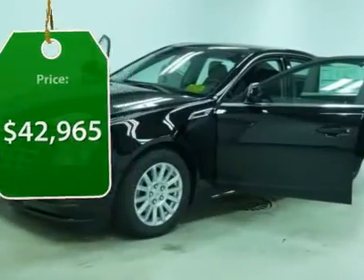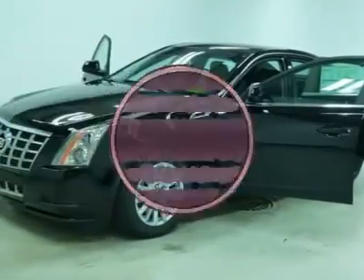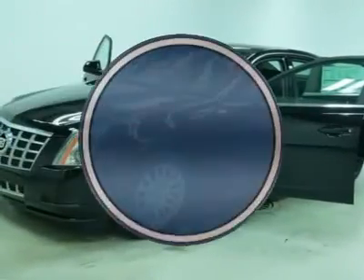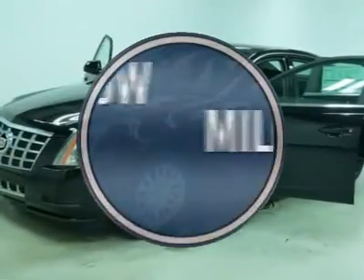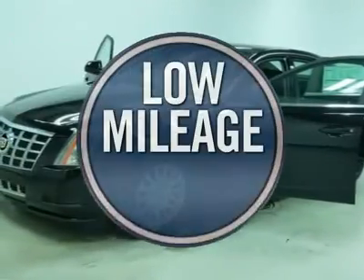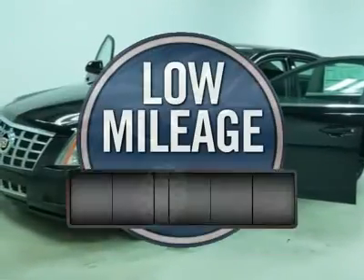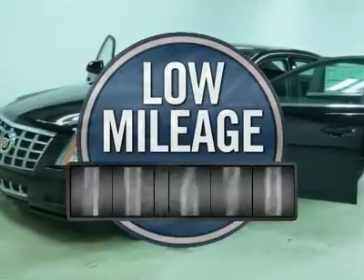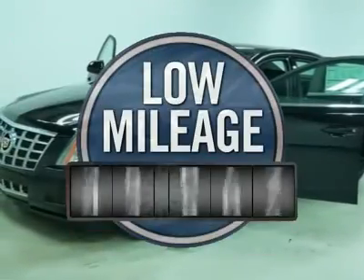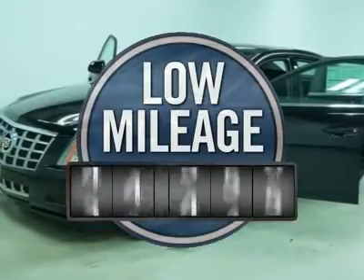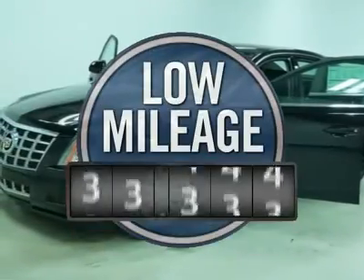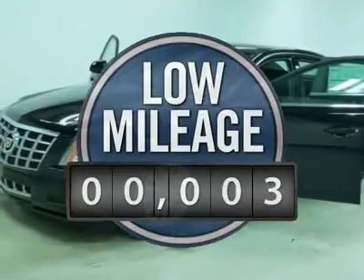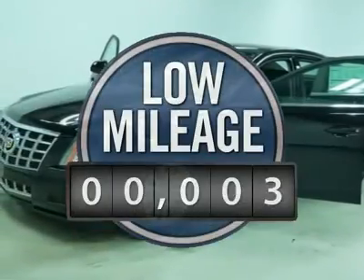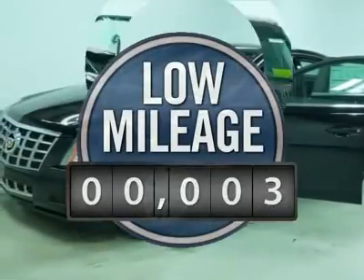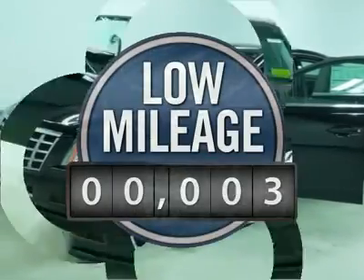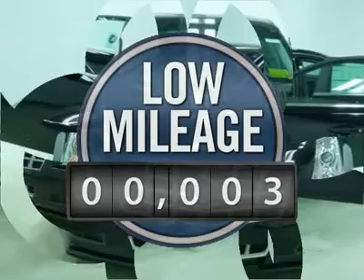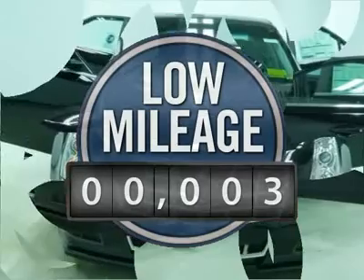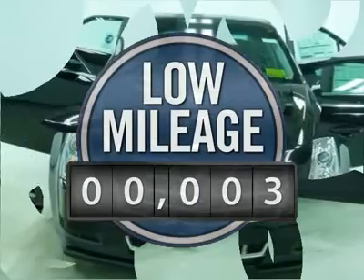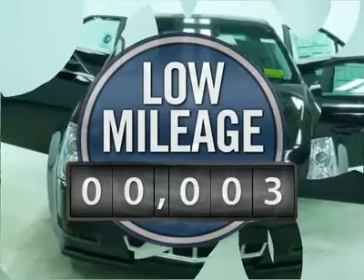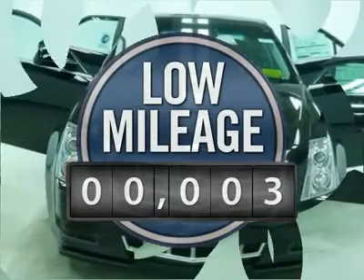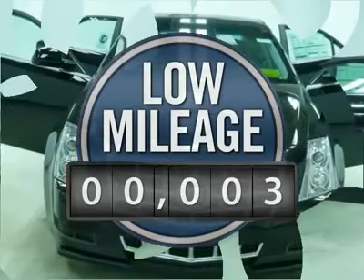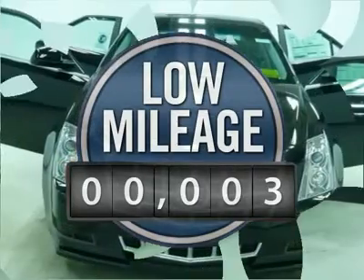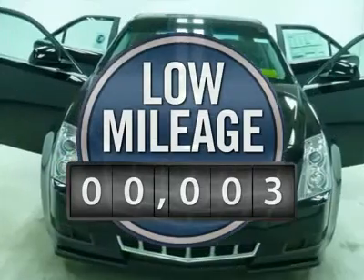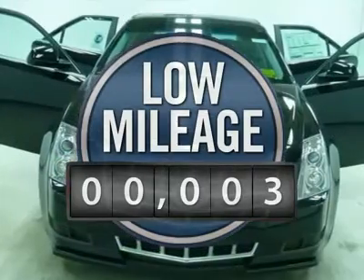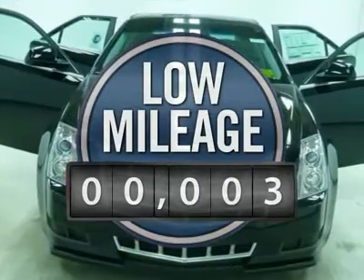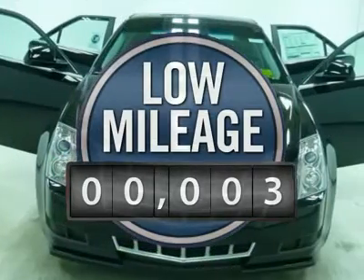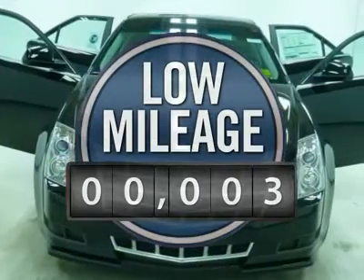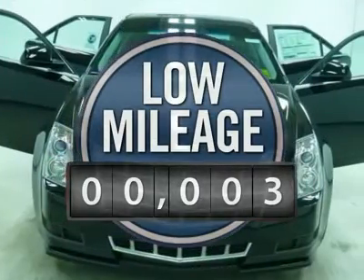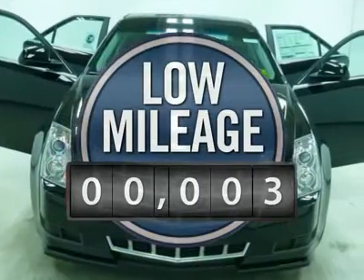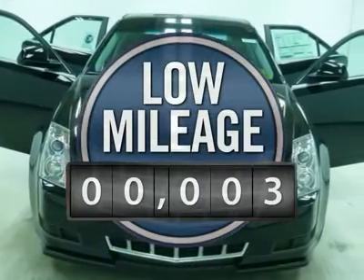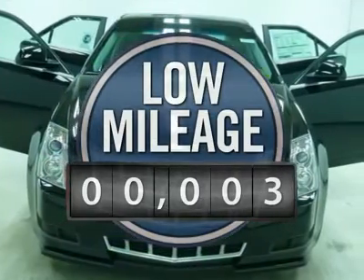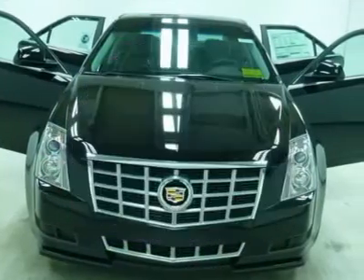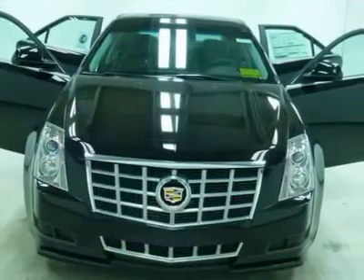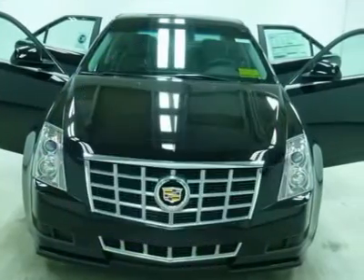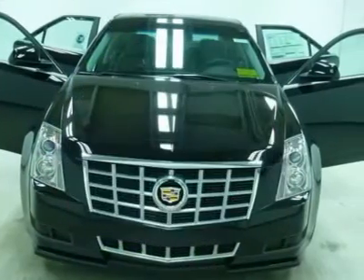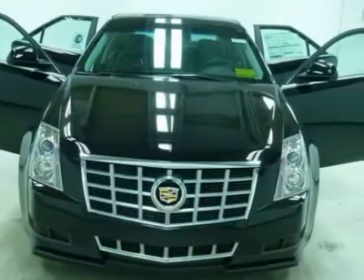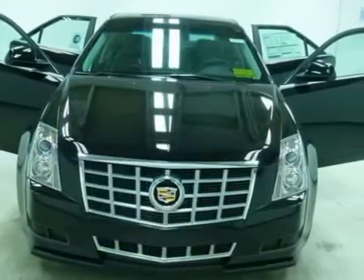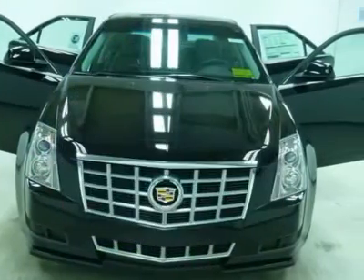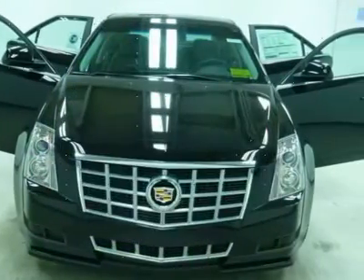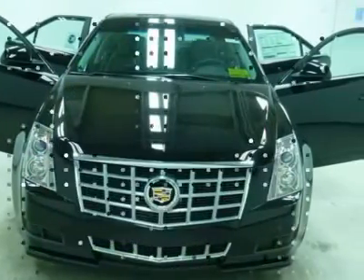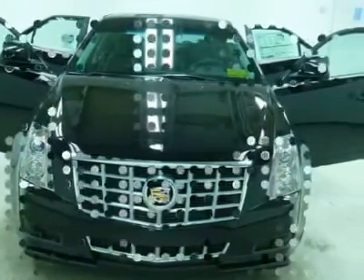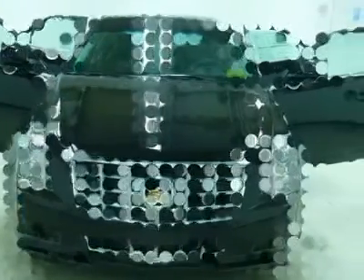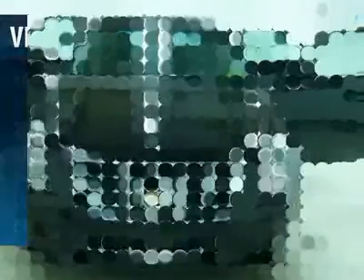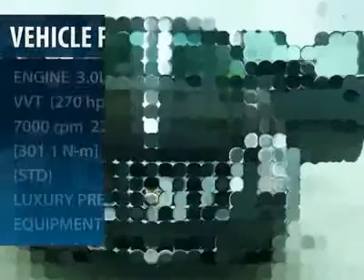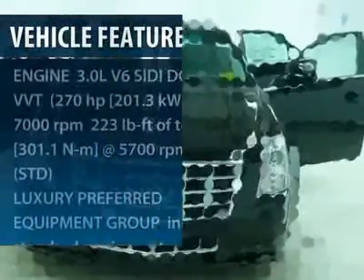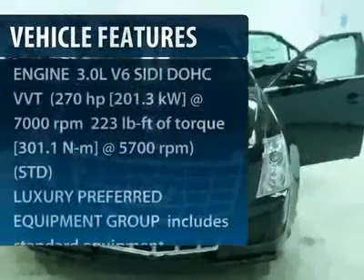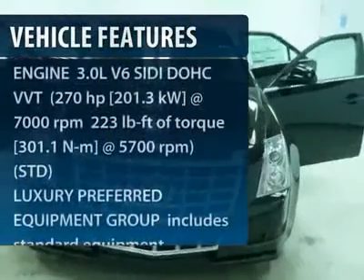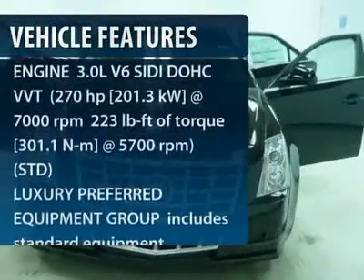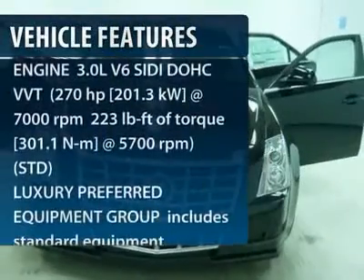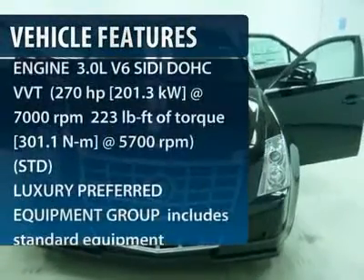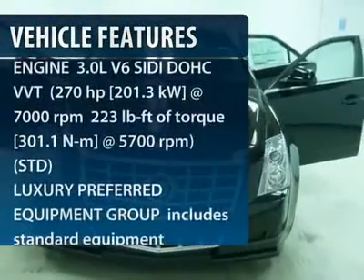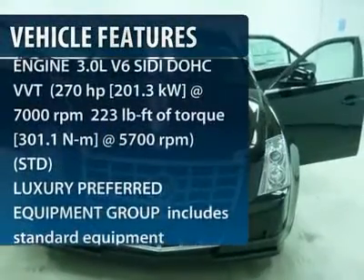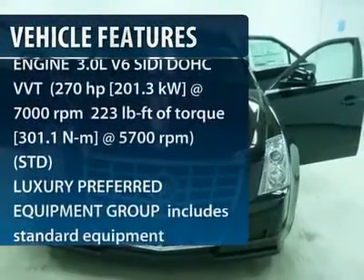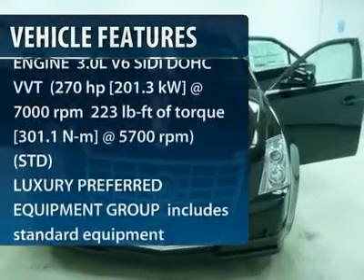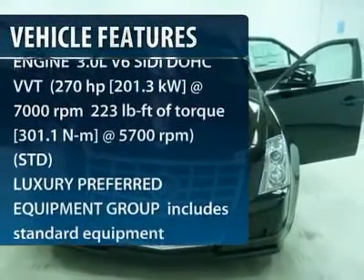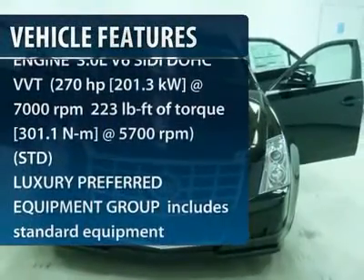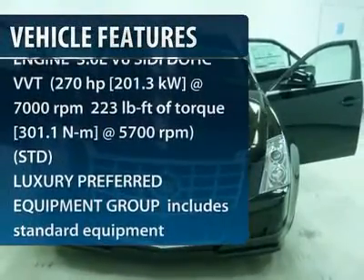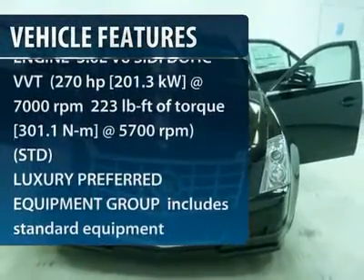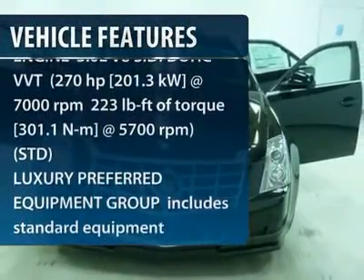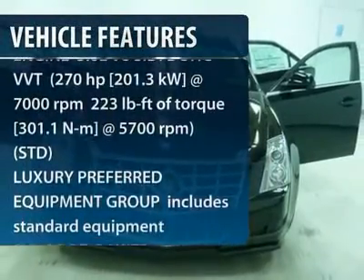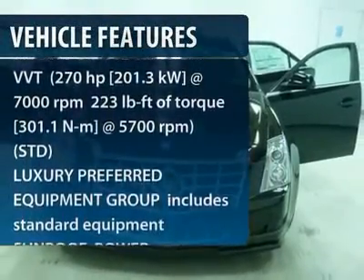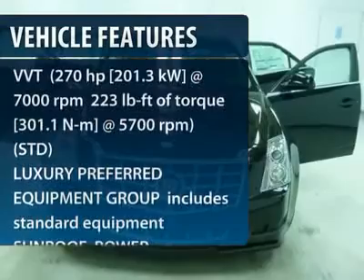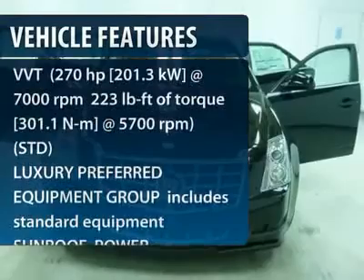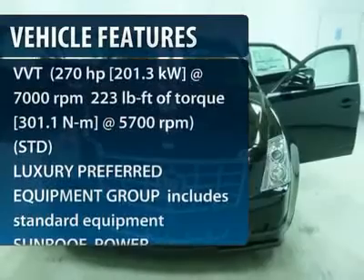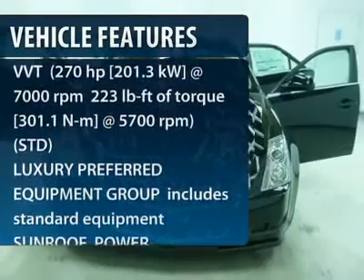This vehicle has less than 100 miles. Here are some of this vehicle's great options: all-wheel drive.